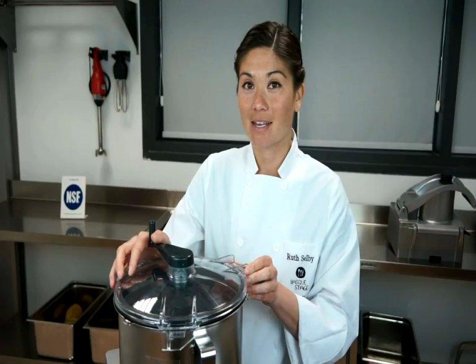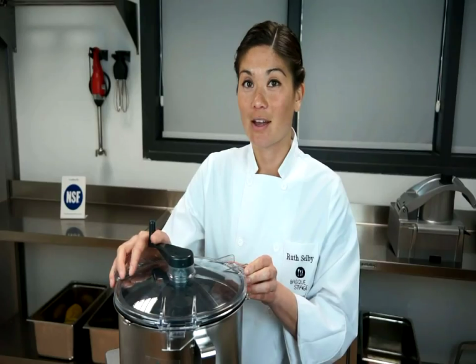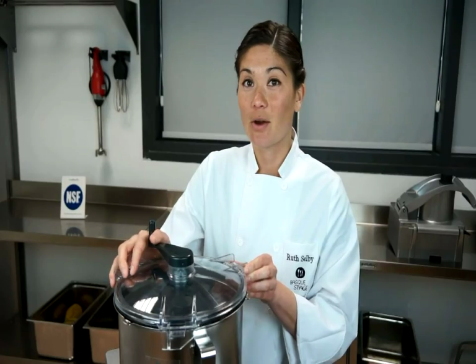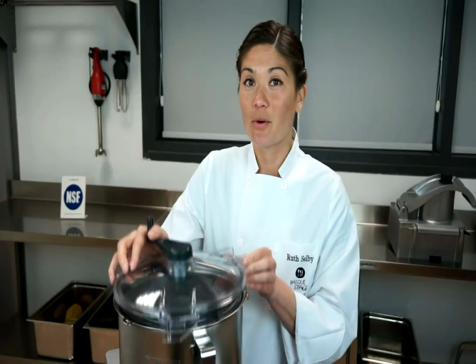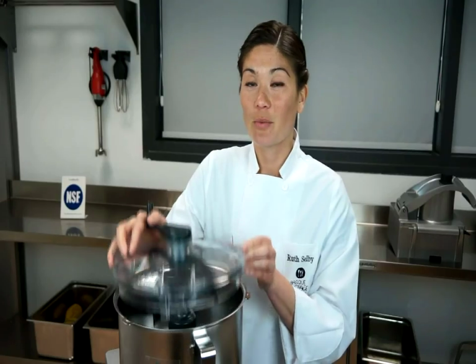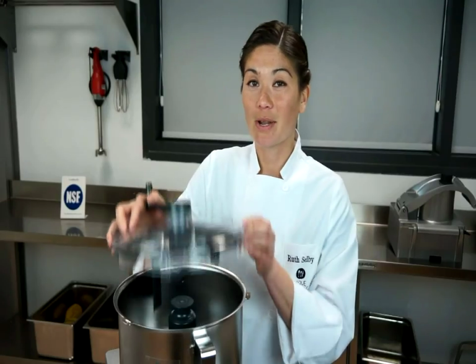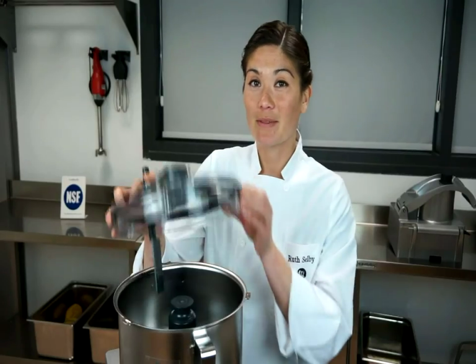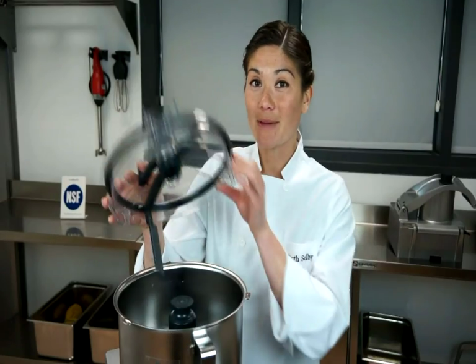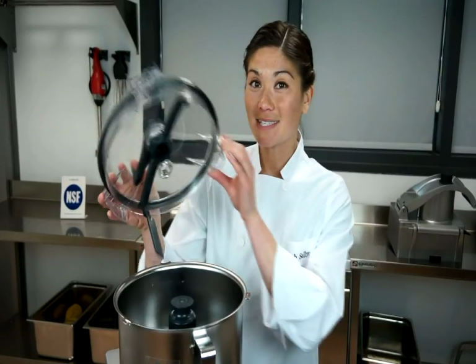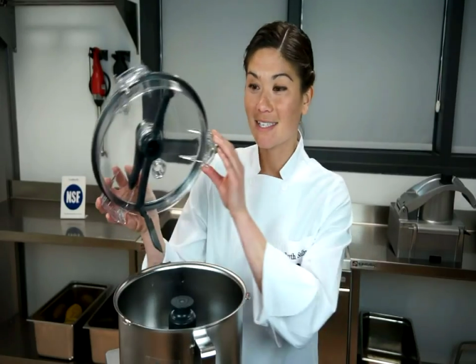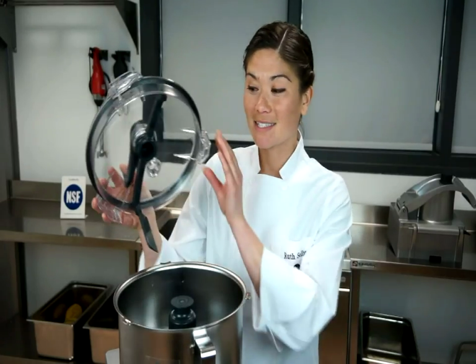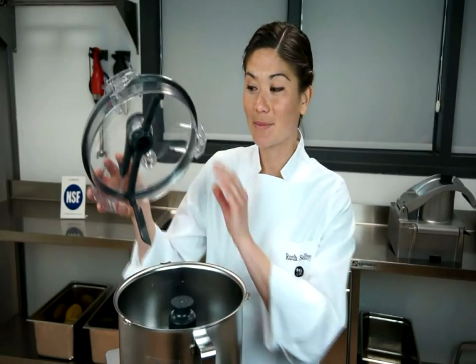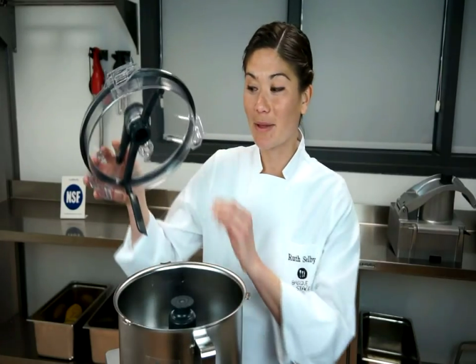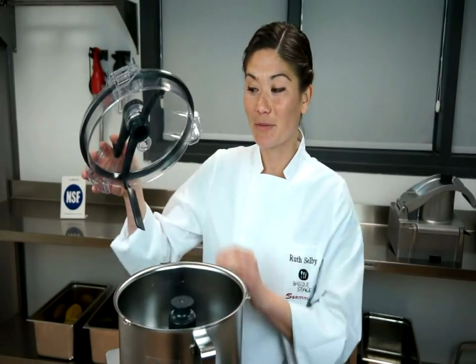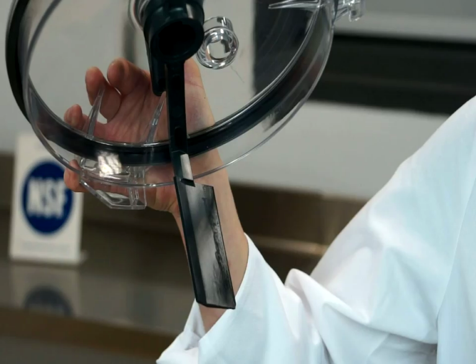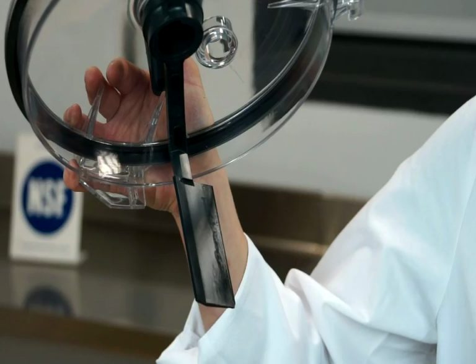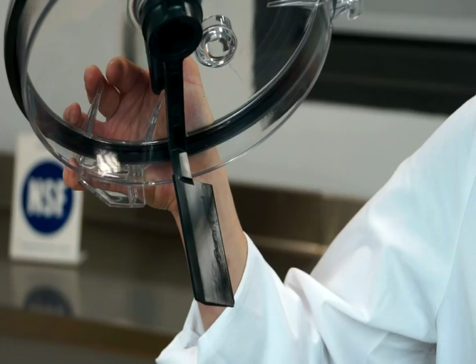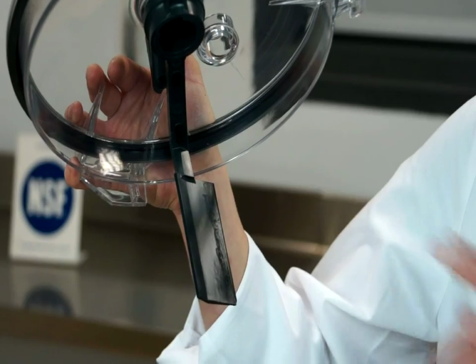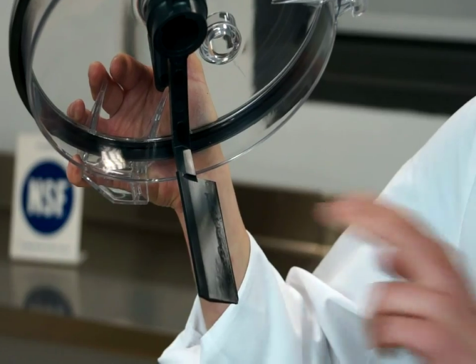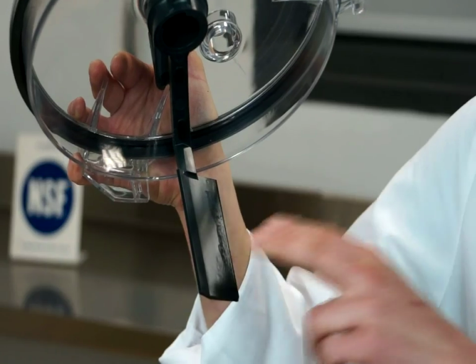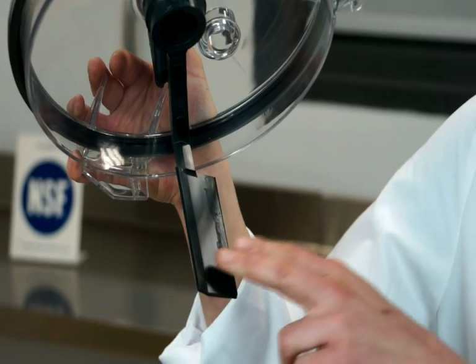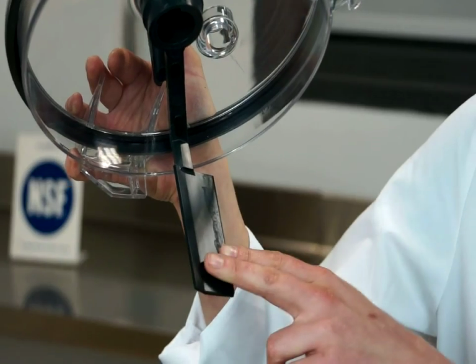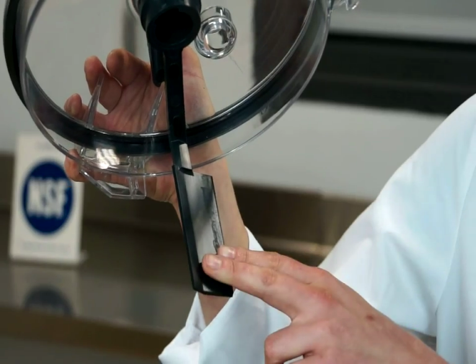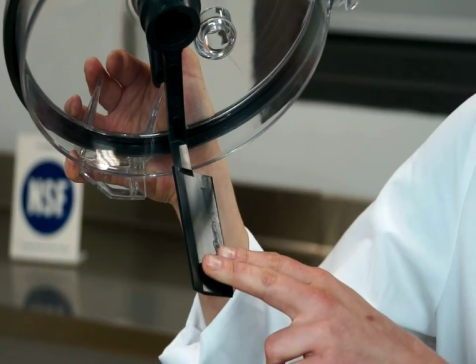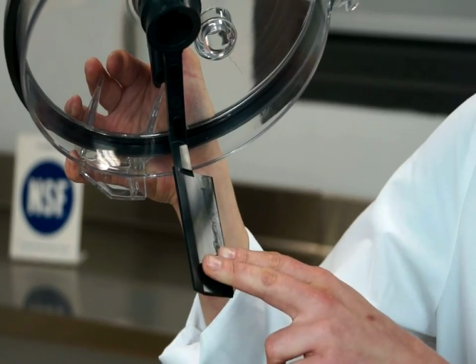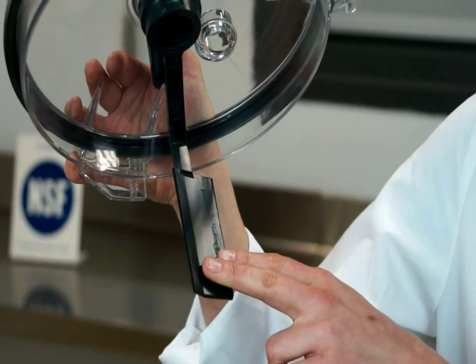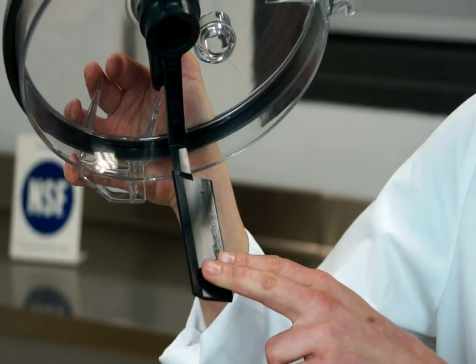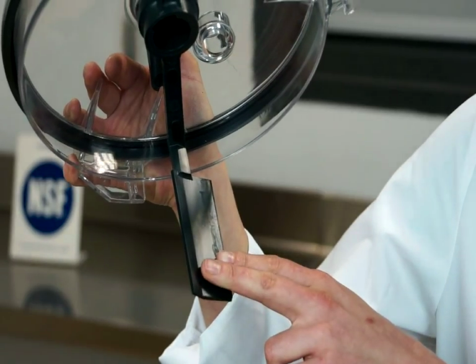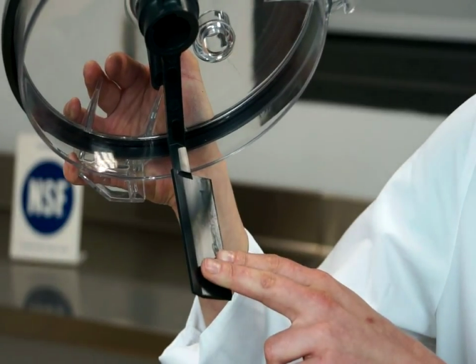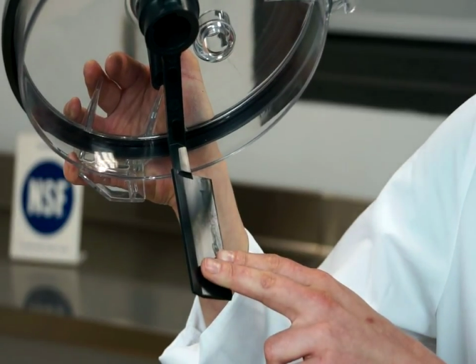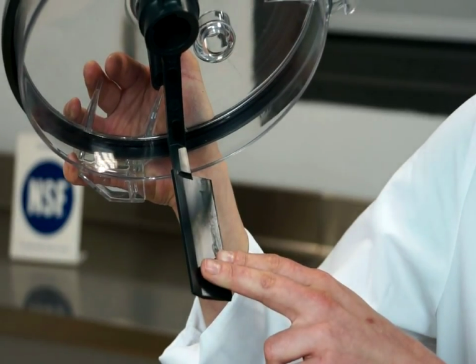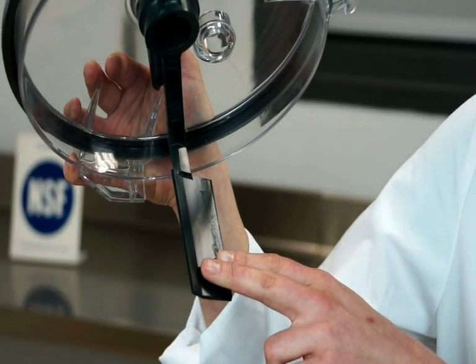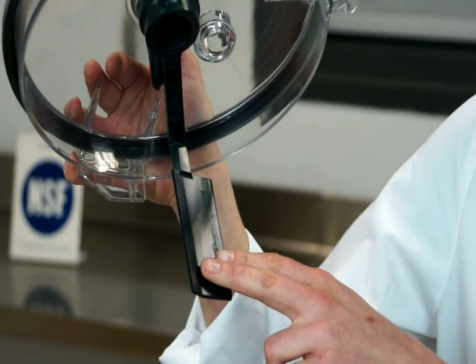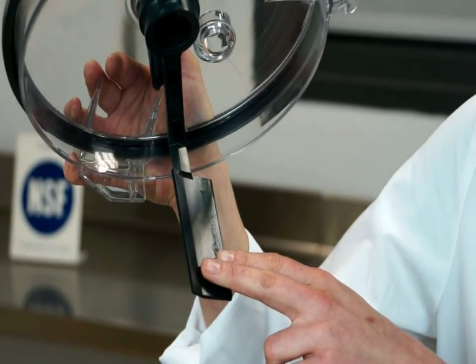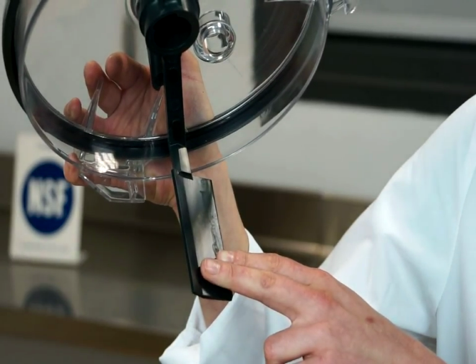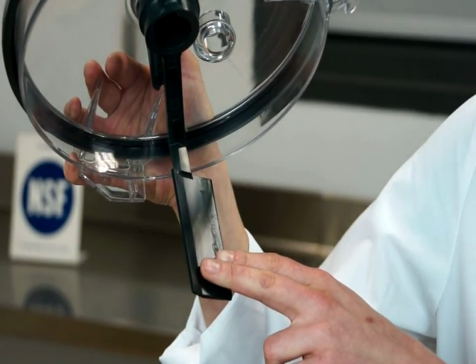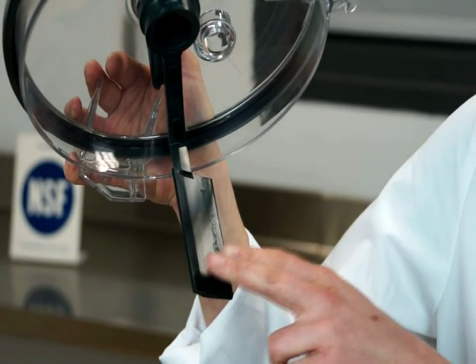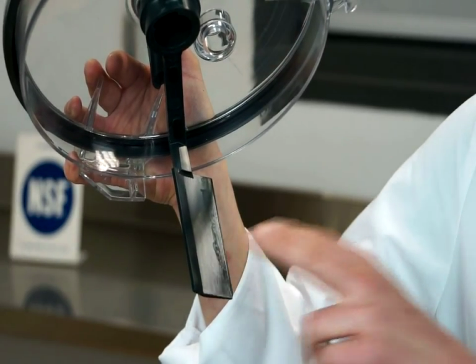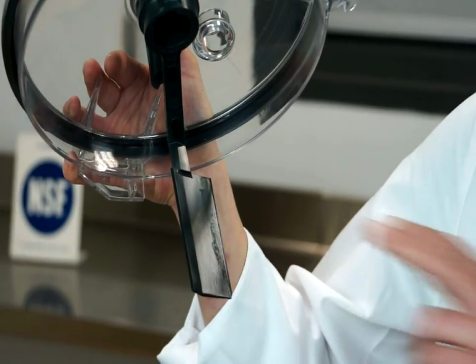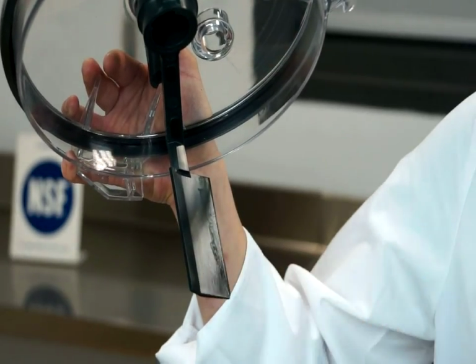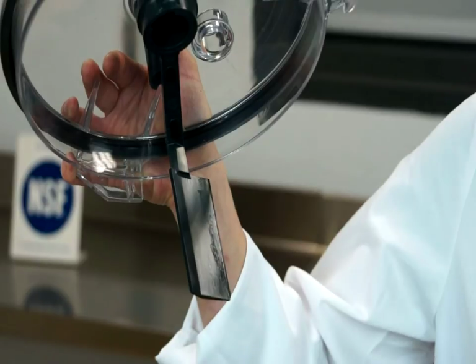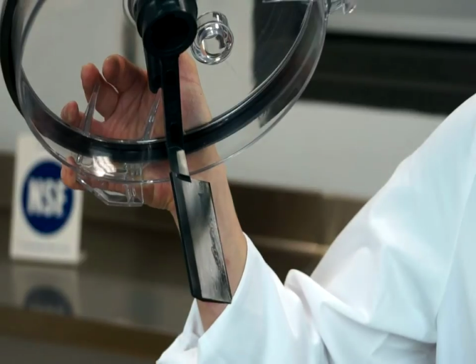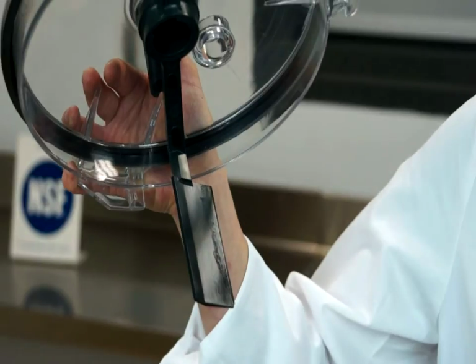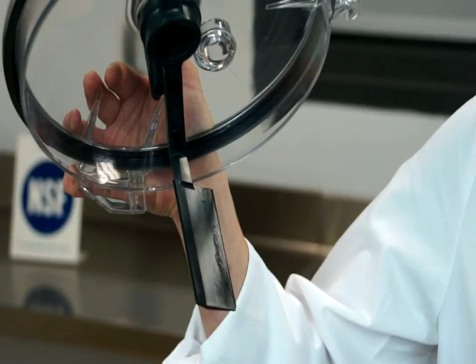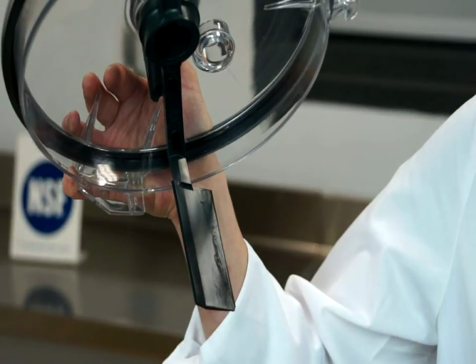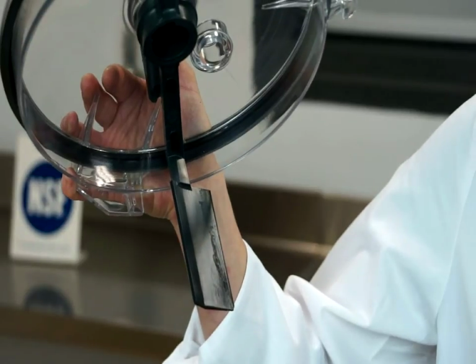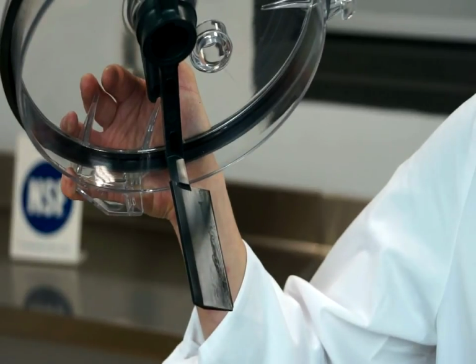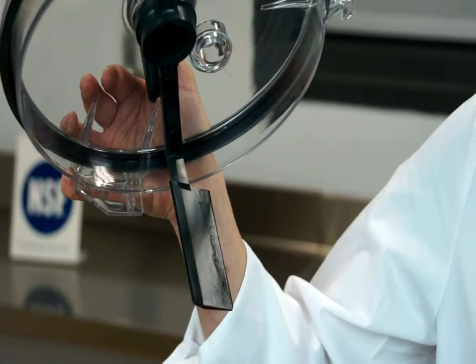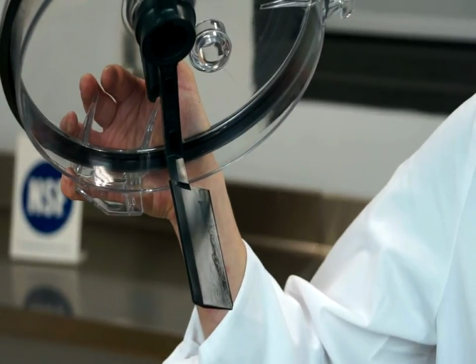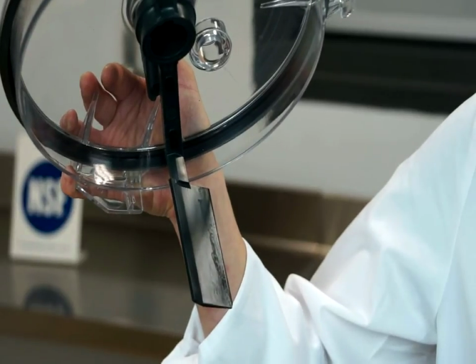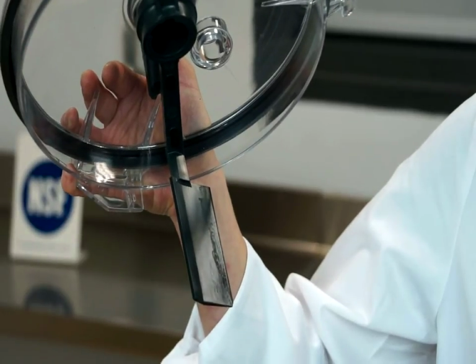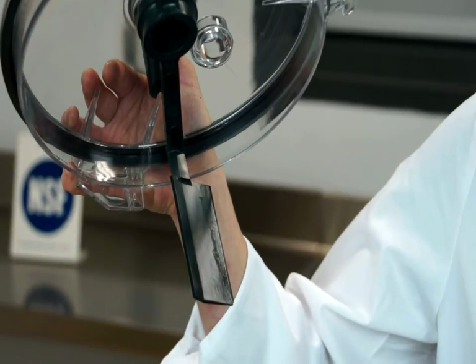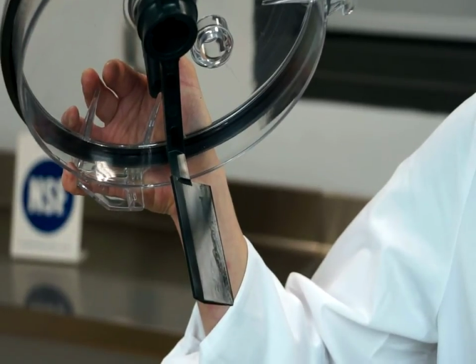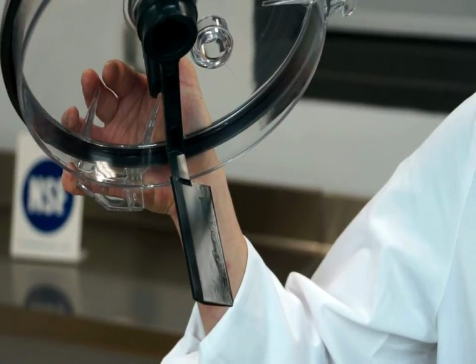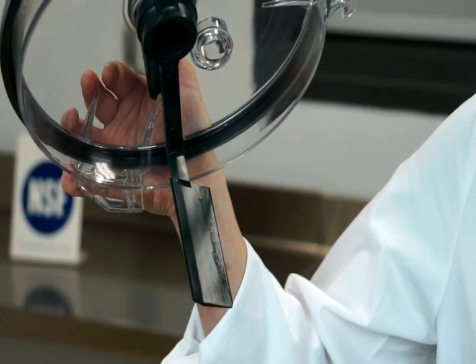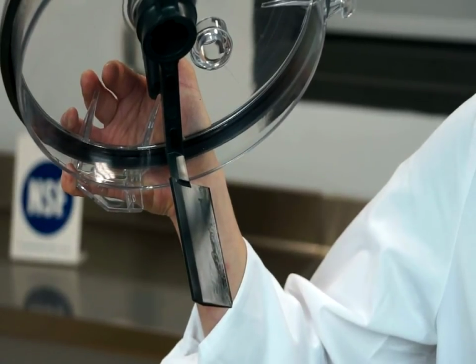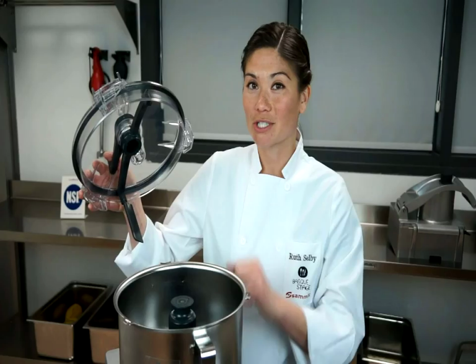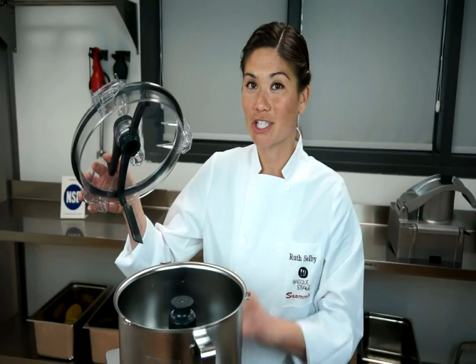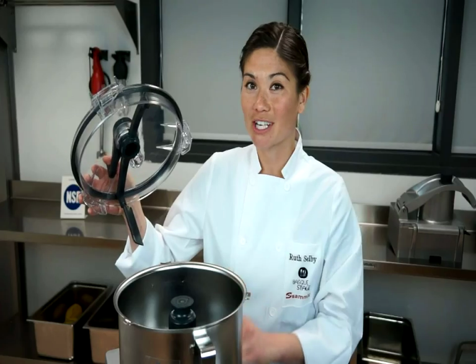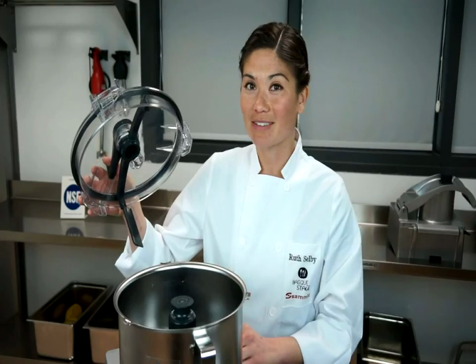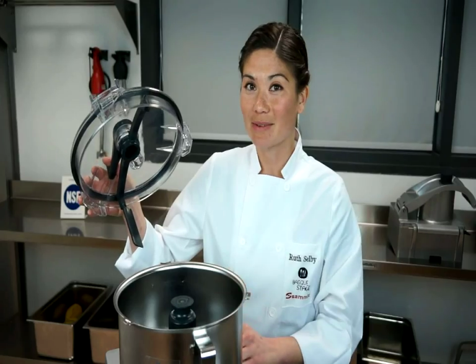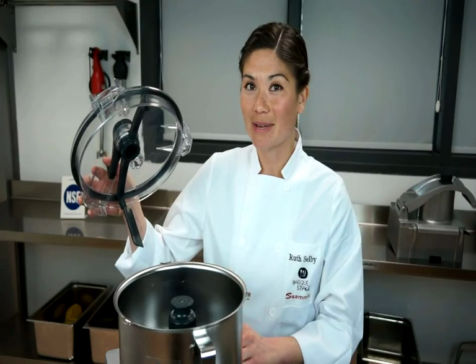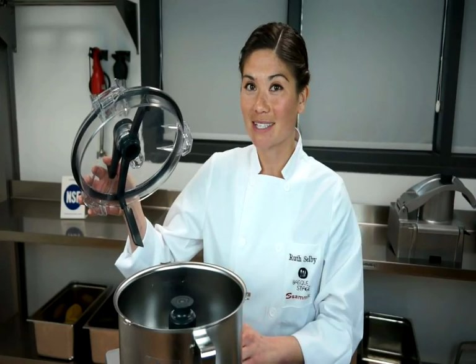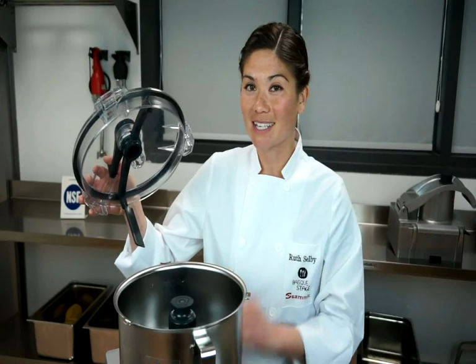One of the best things about the food processor is this scraper, which cleans the sides of the bowl to ensure even mixing.